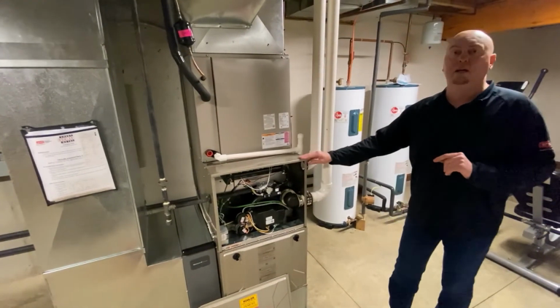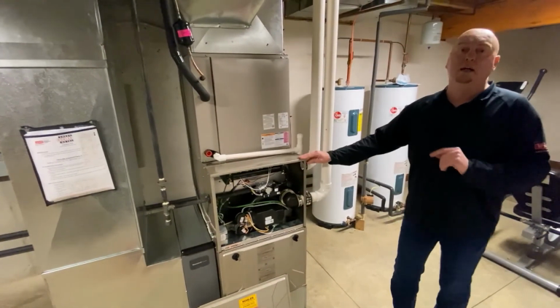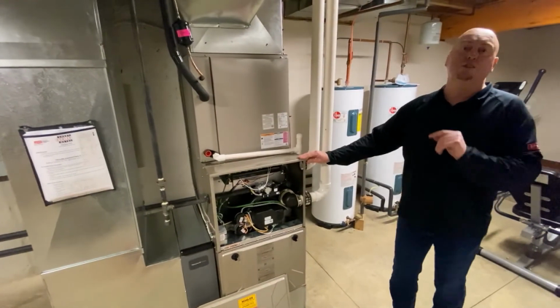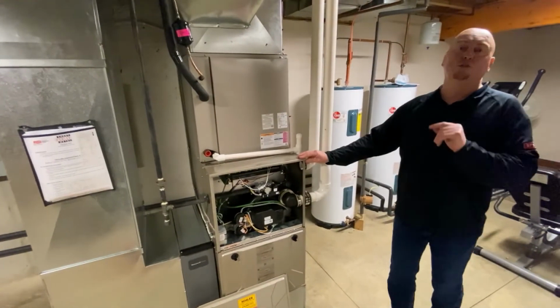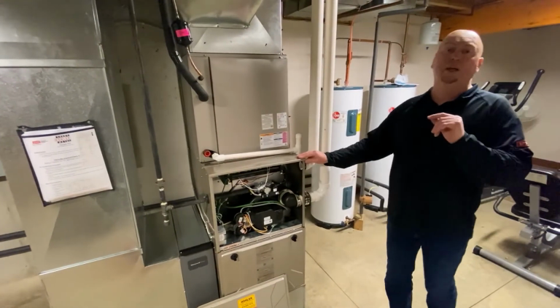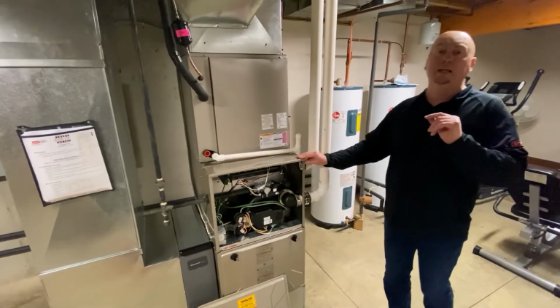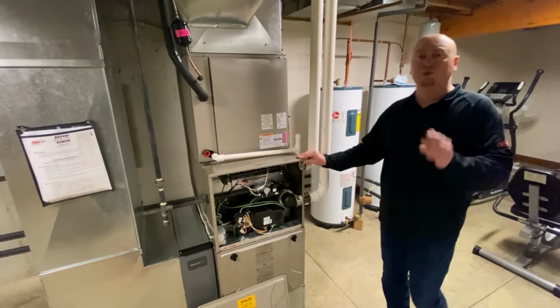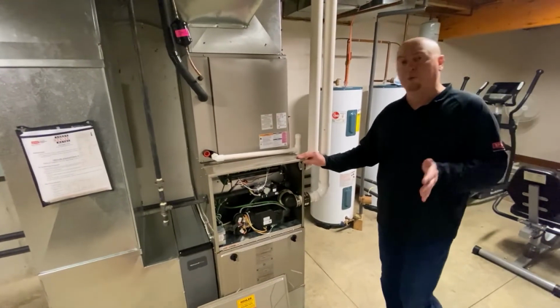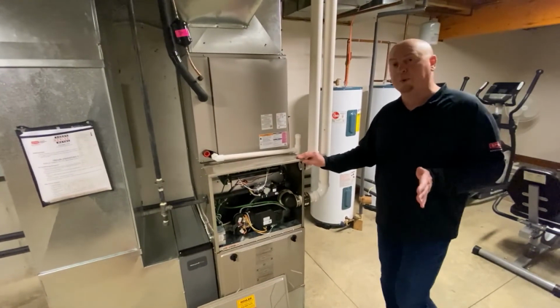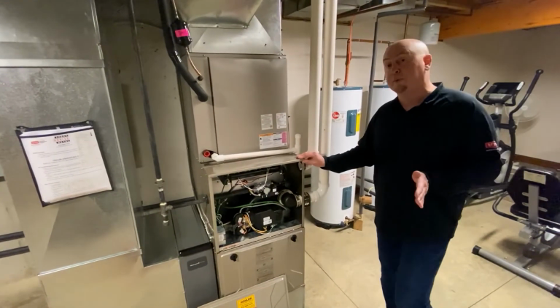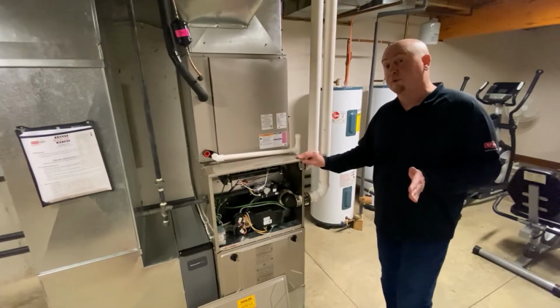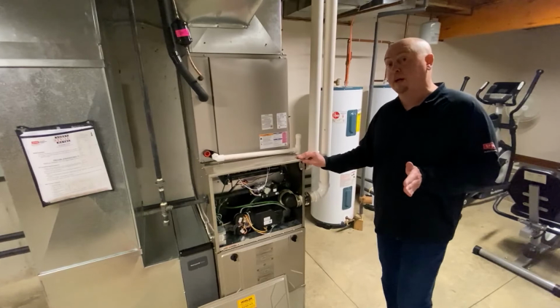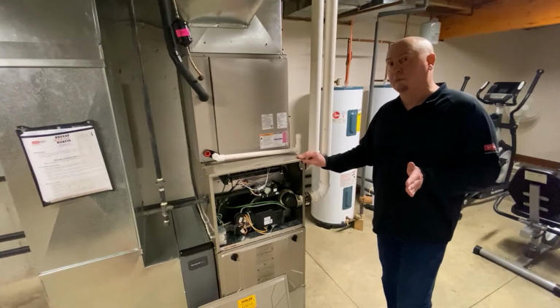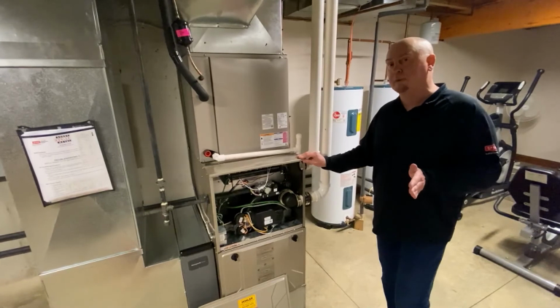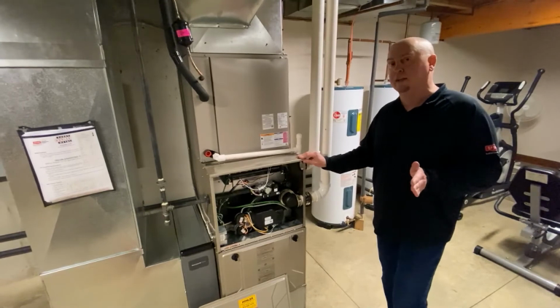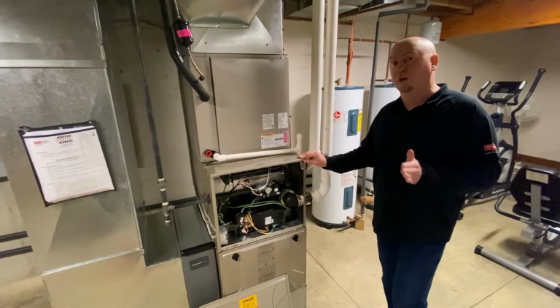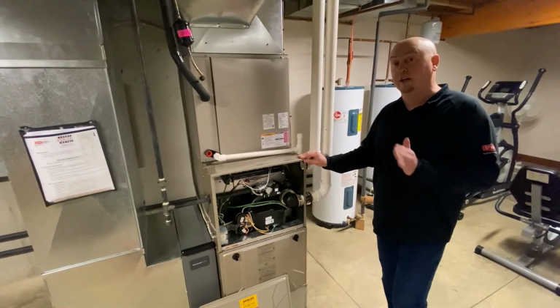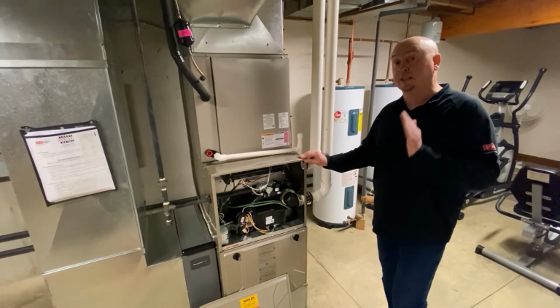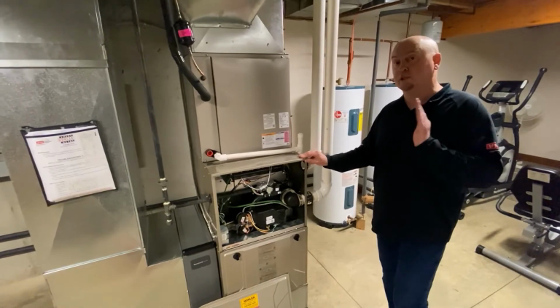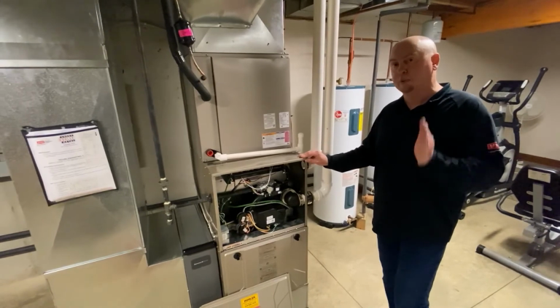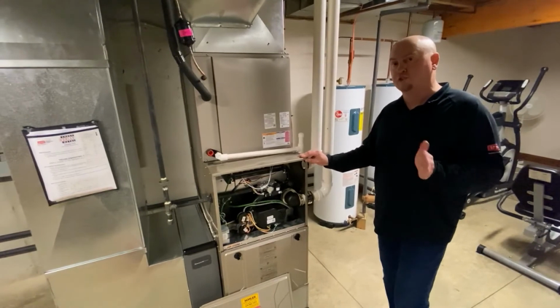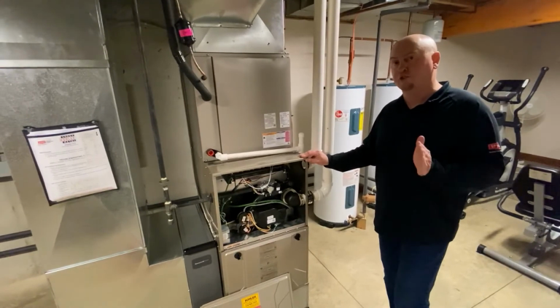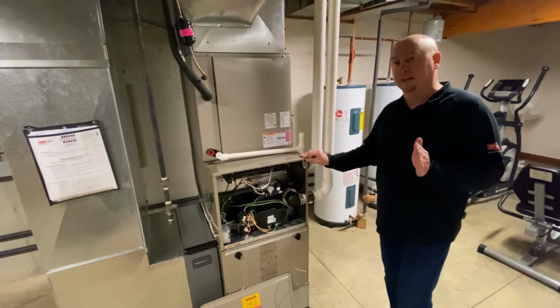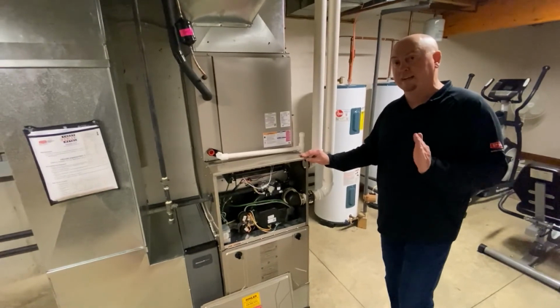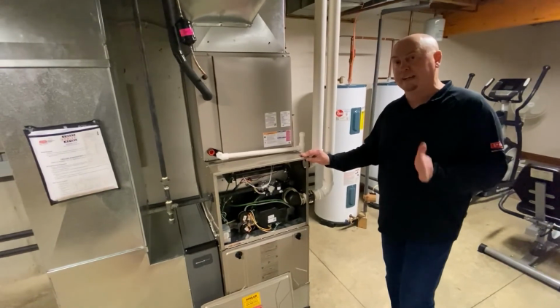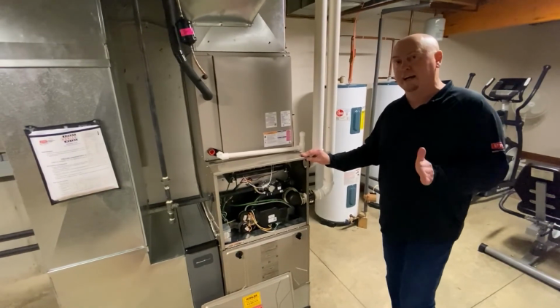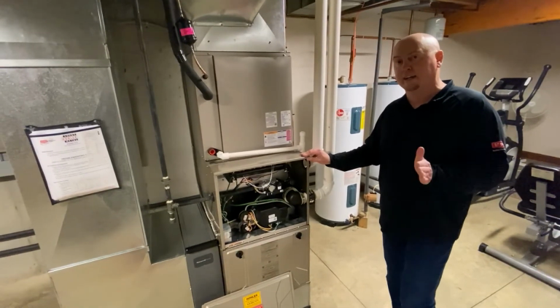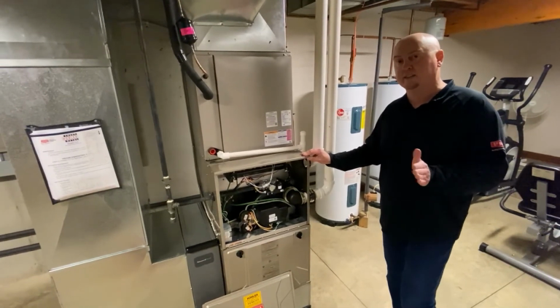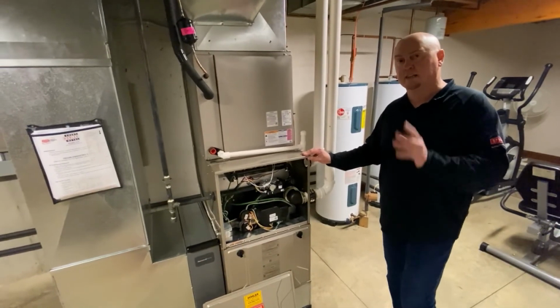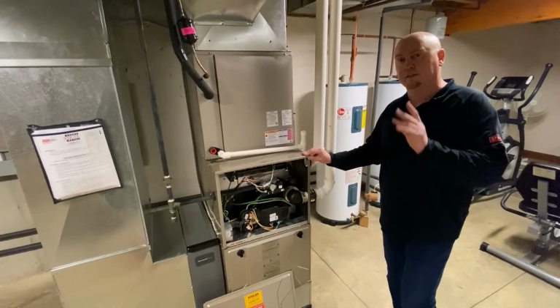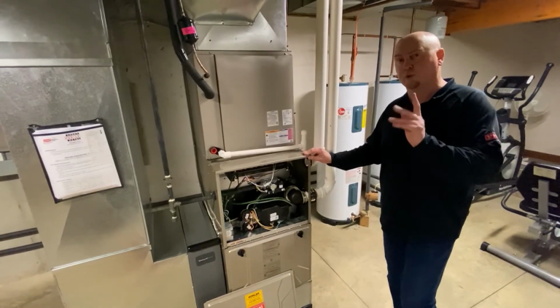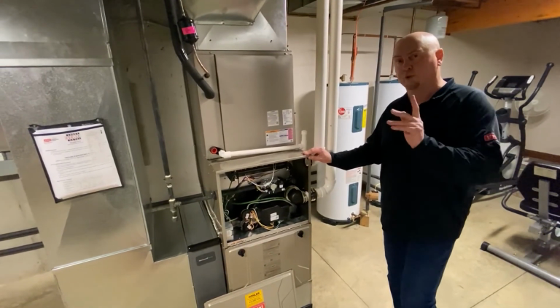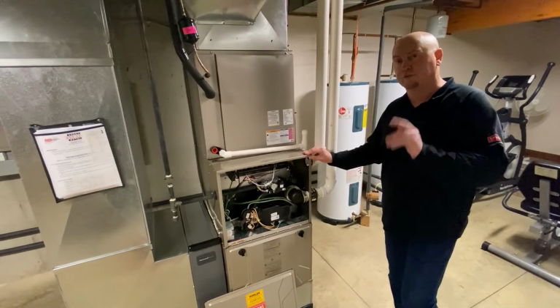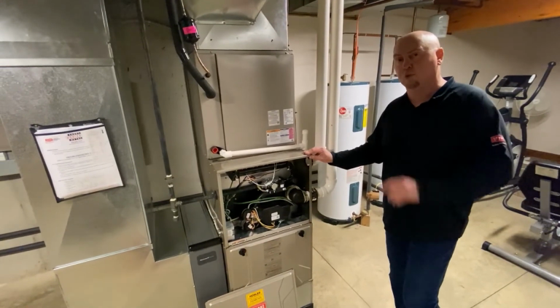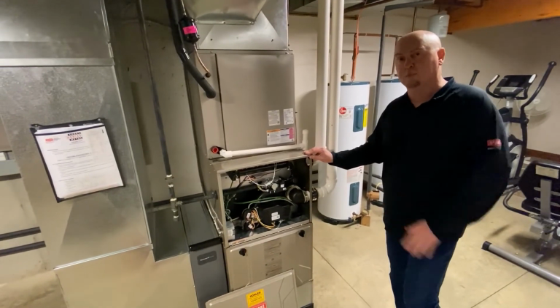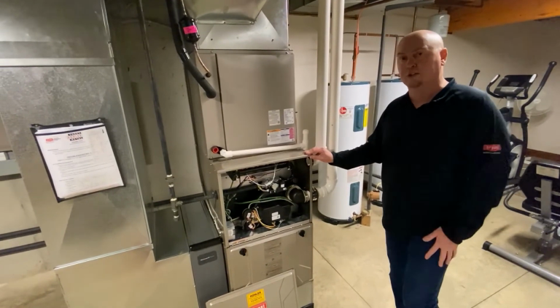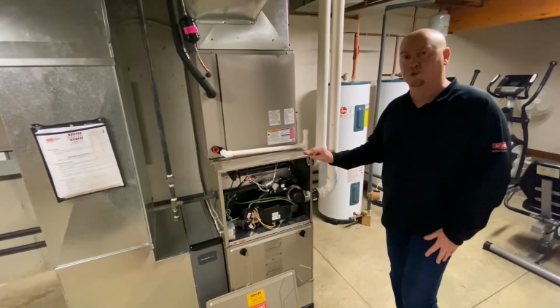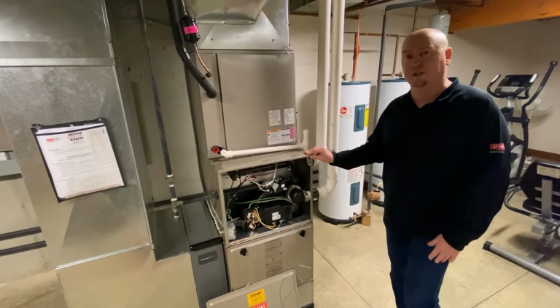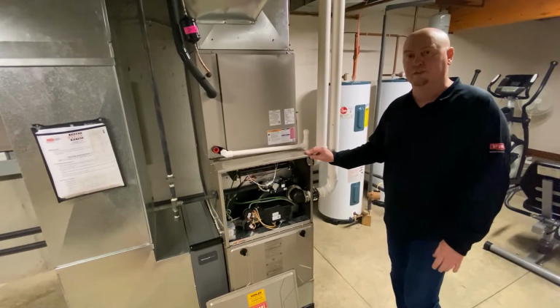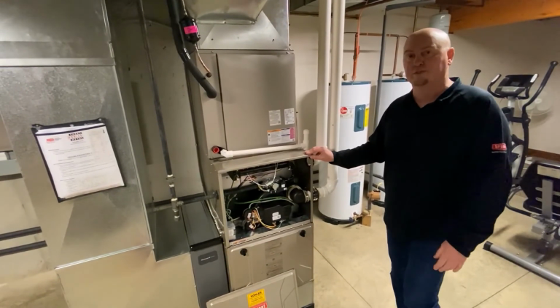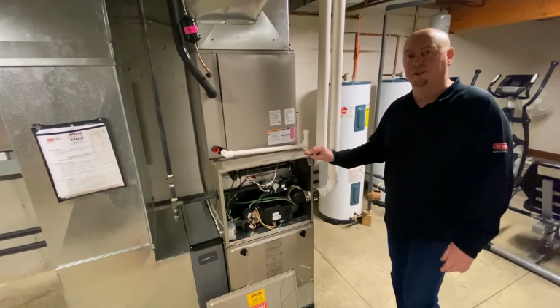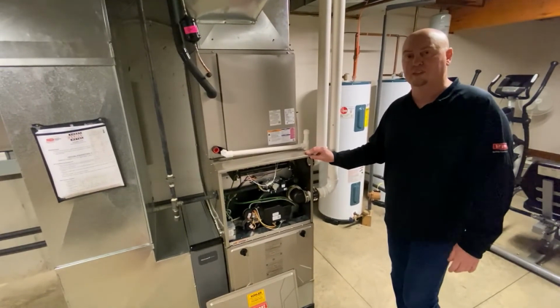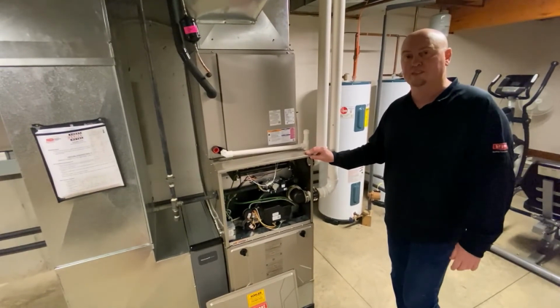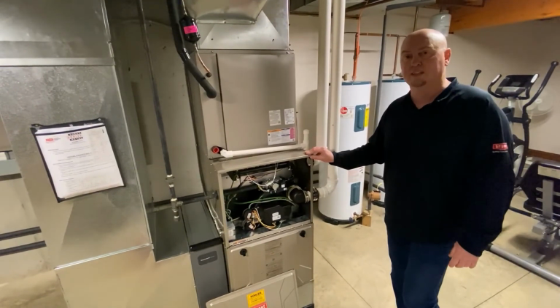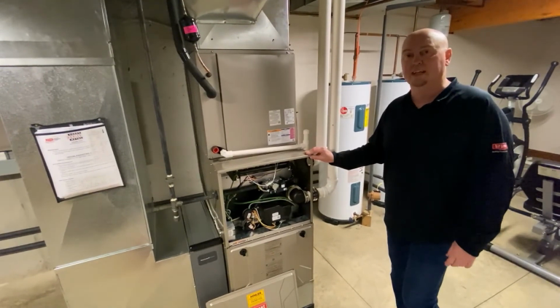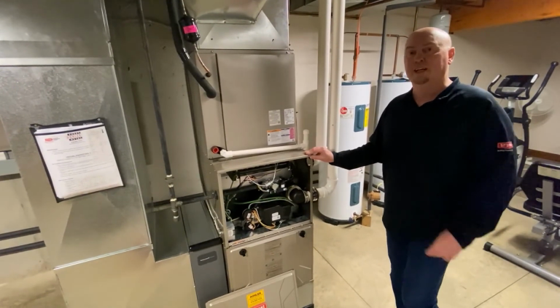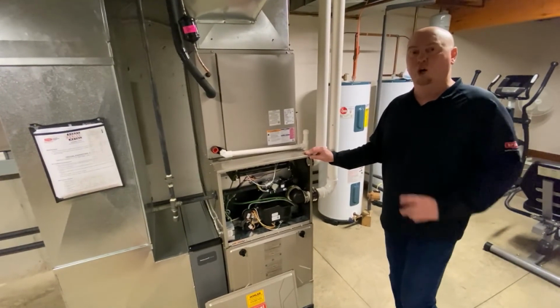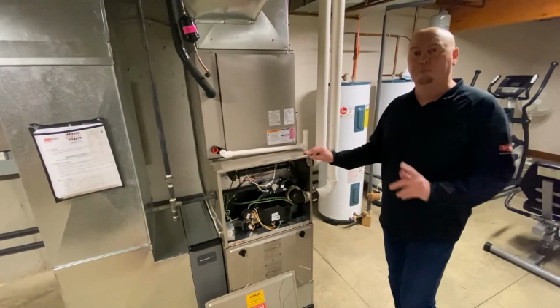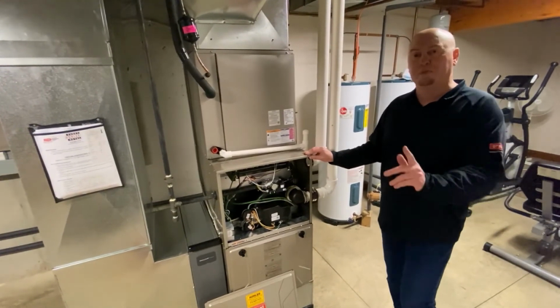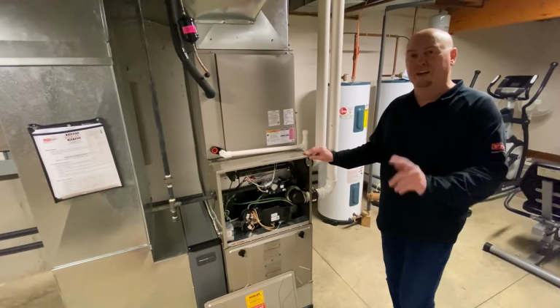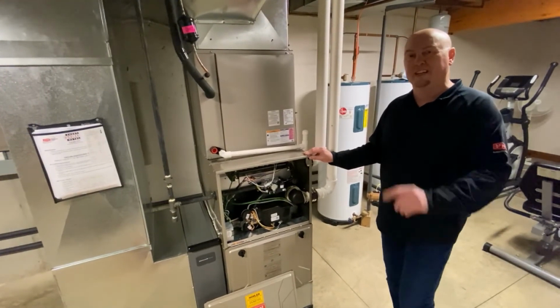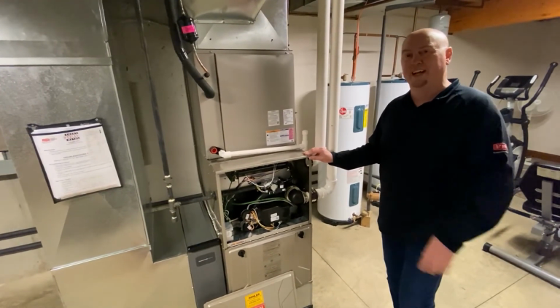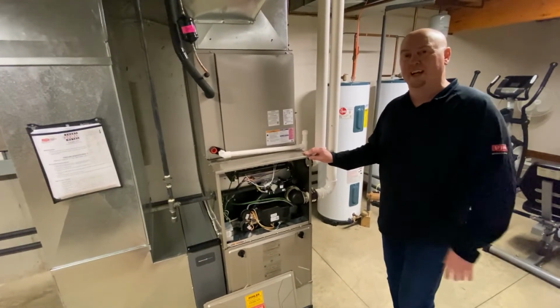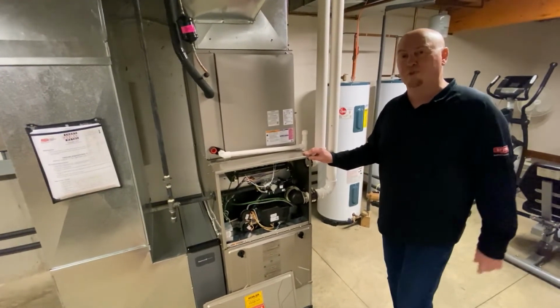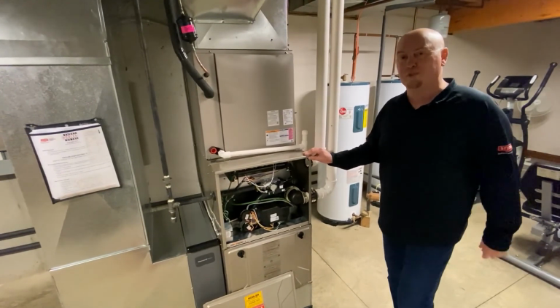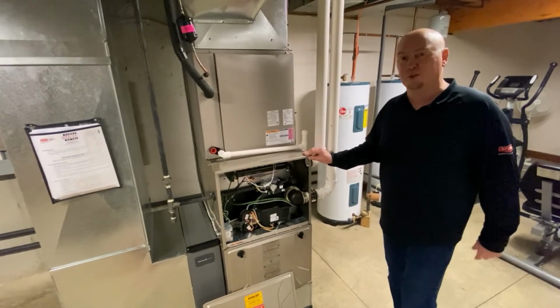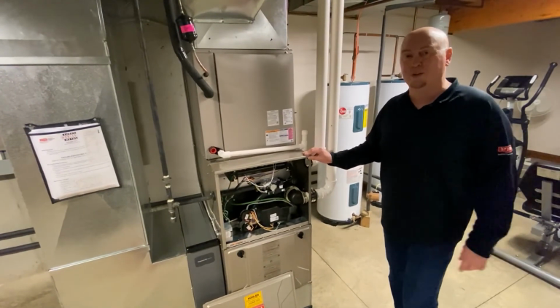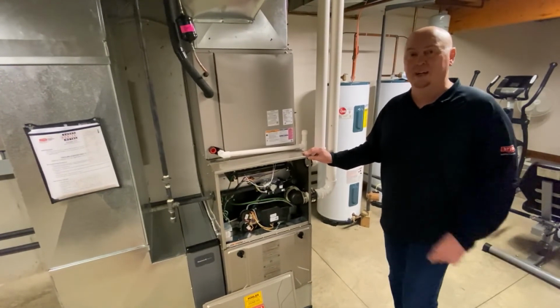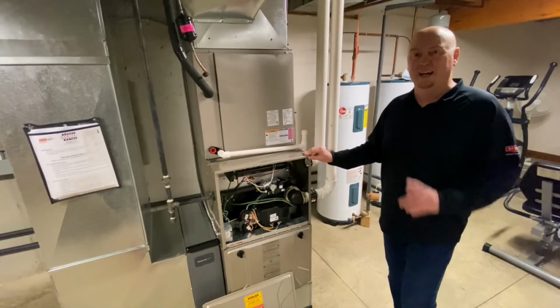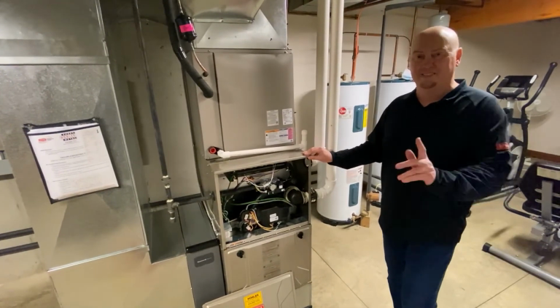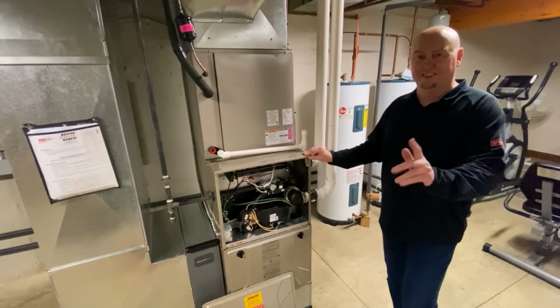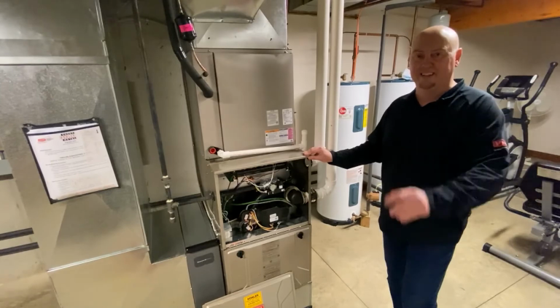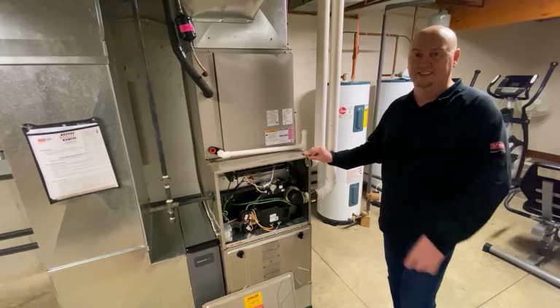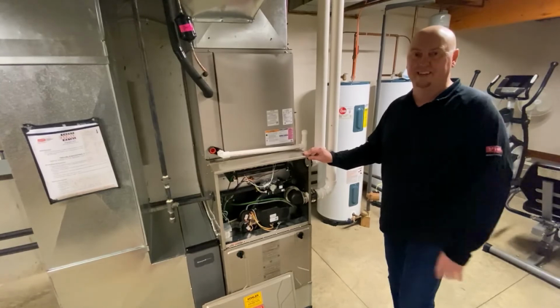So that's what we would recommend, especially on a 987 or a full modulating furnace. Hope you find that helpful. Have a great day.